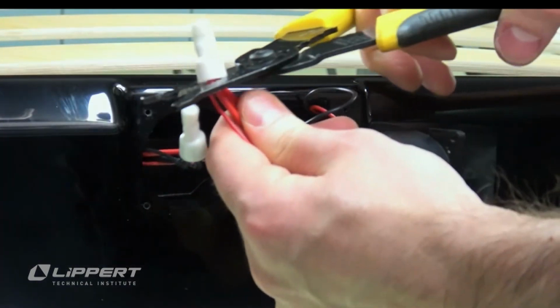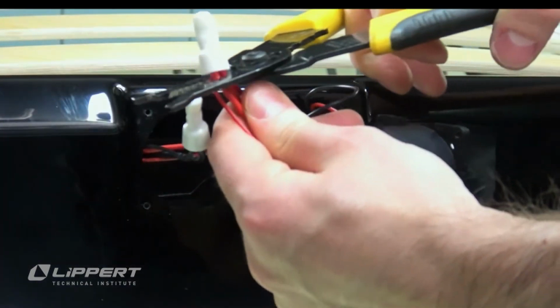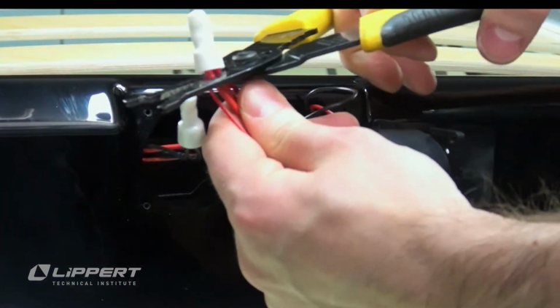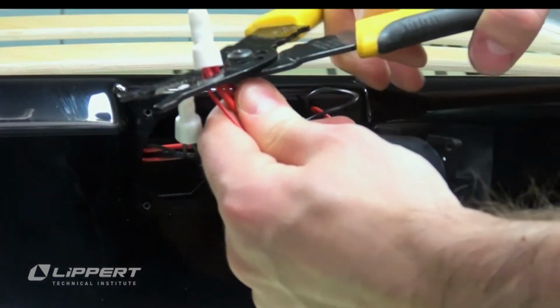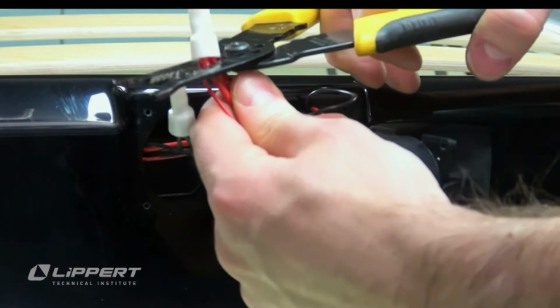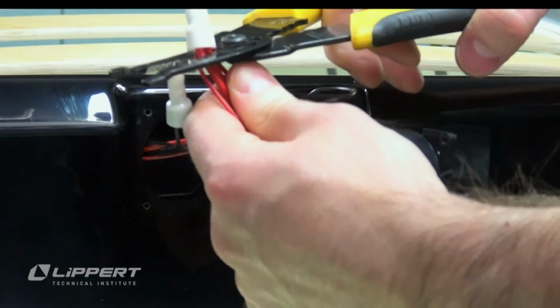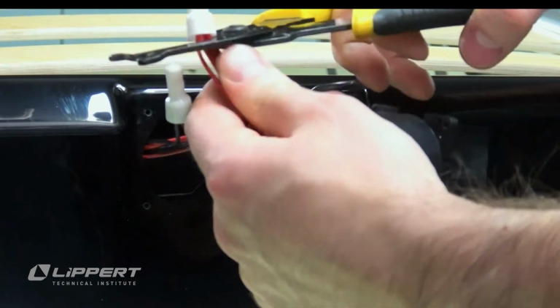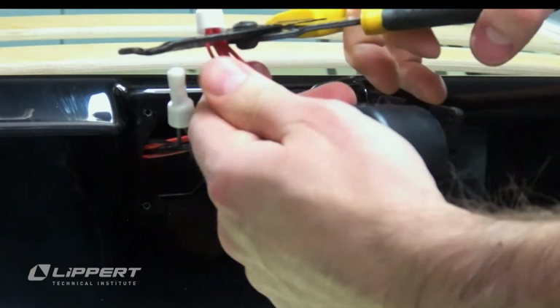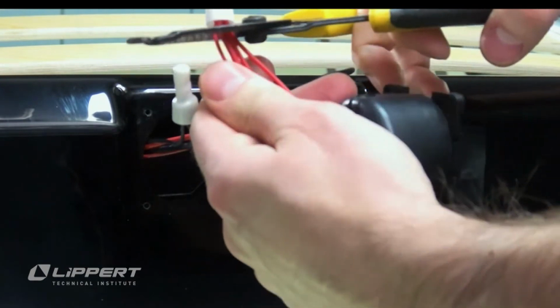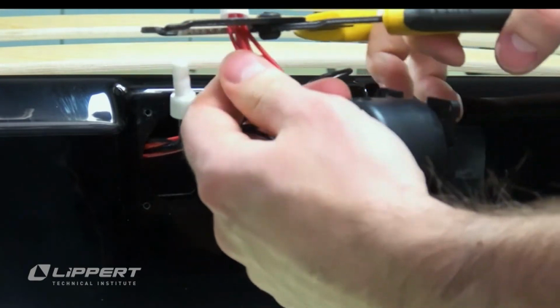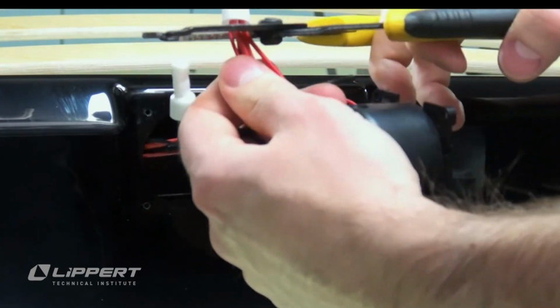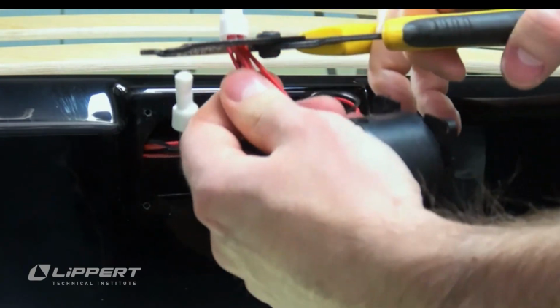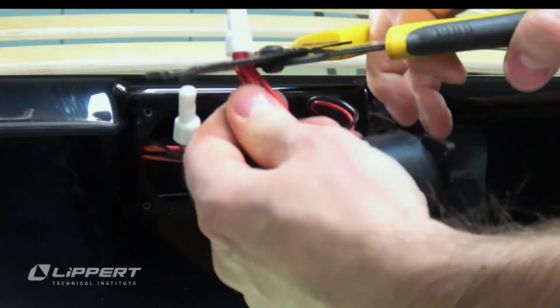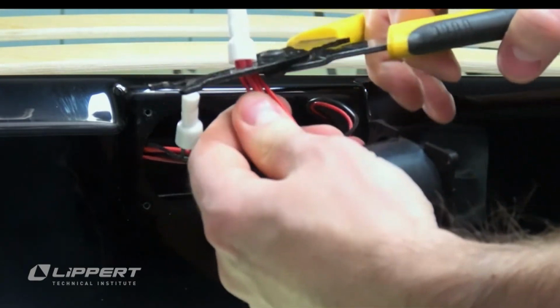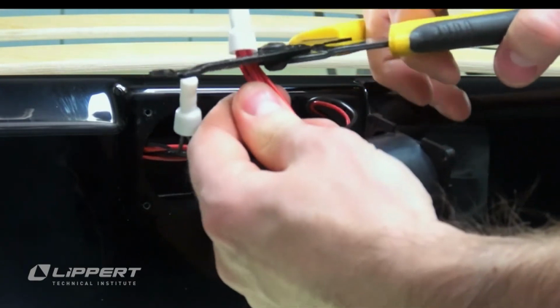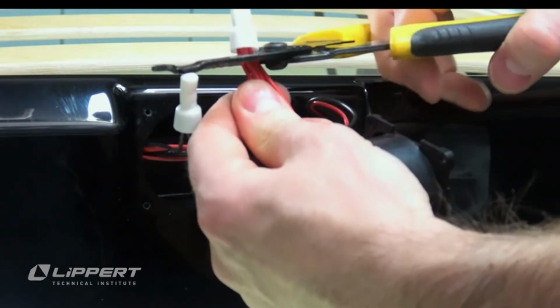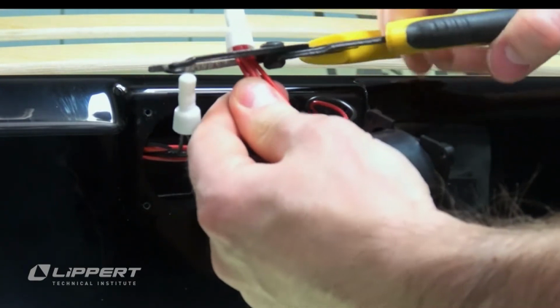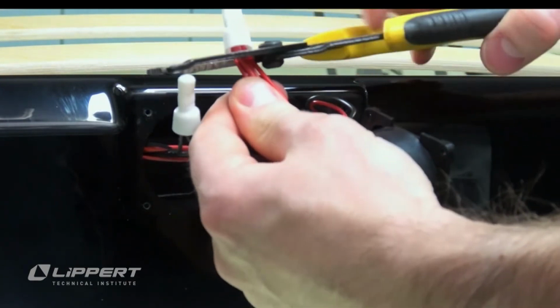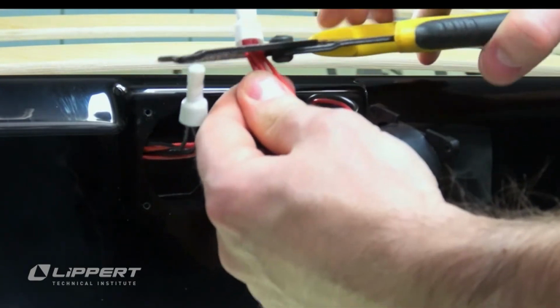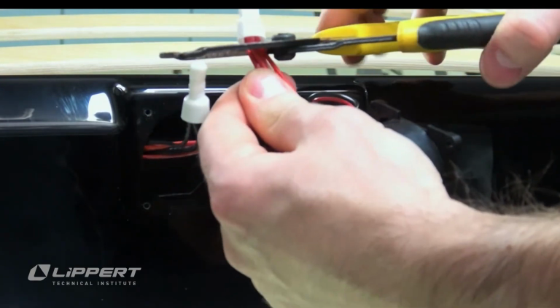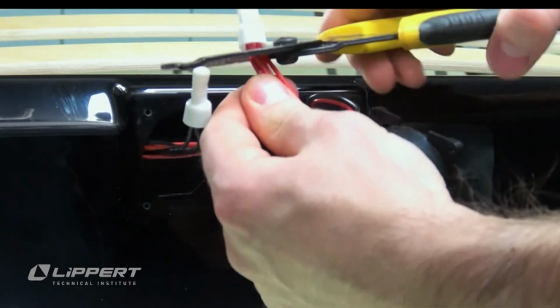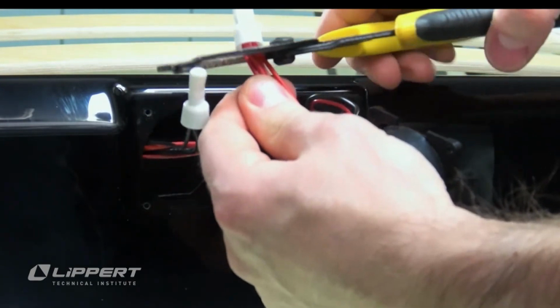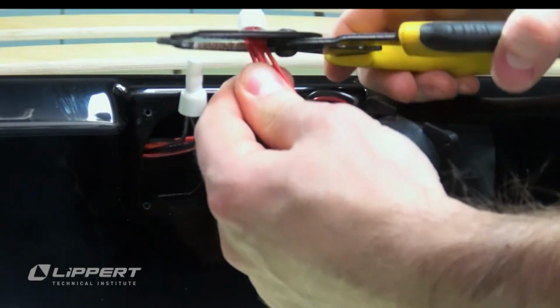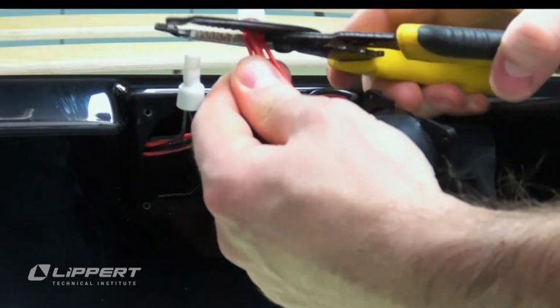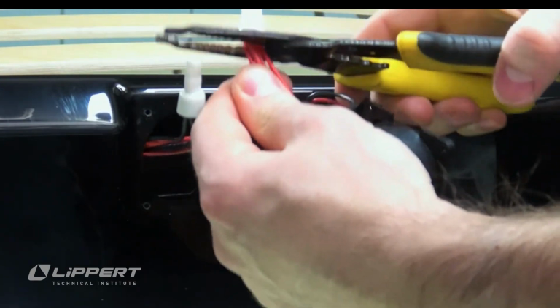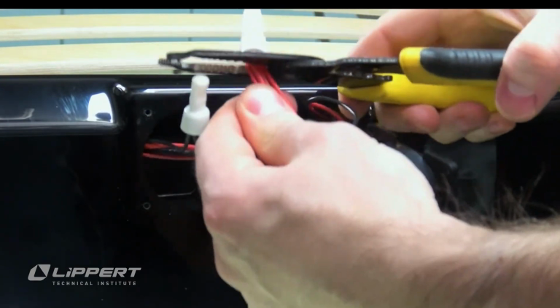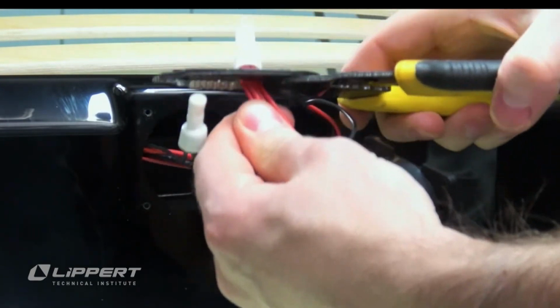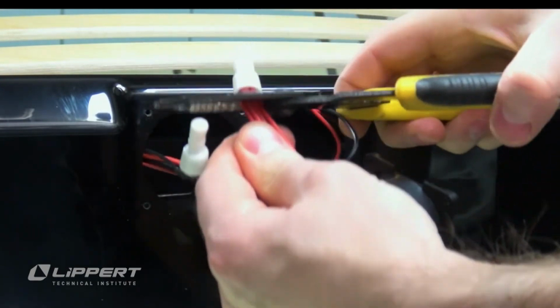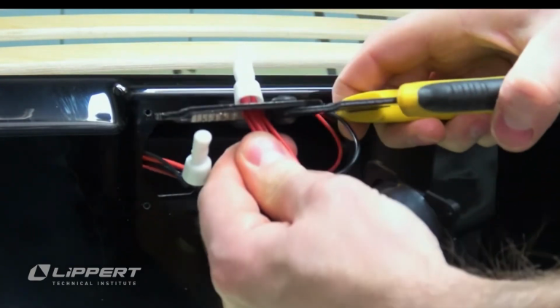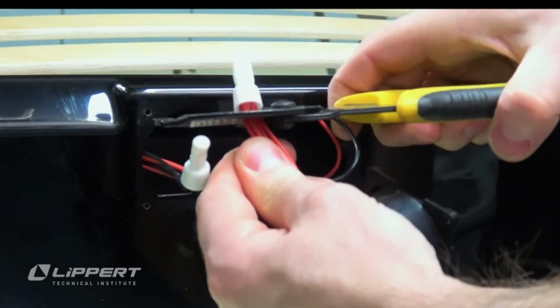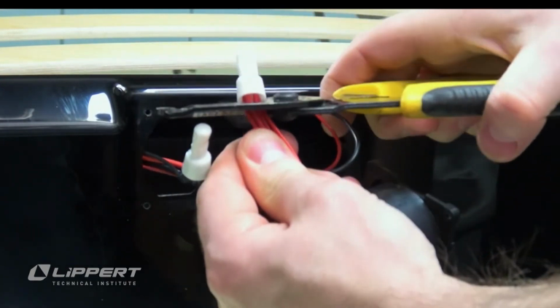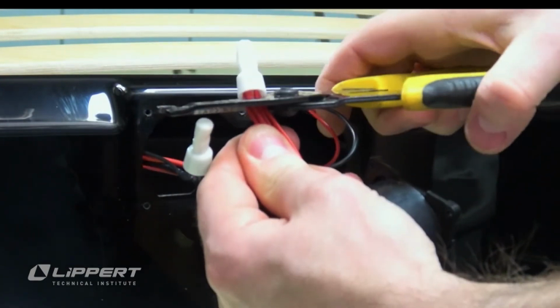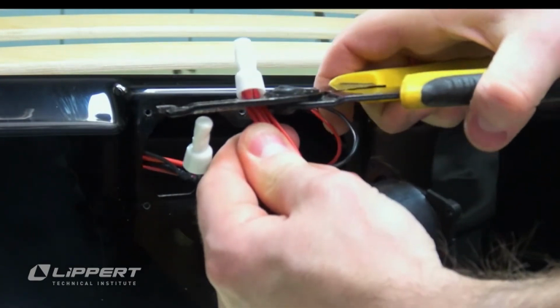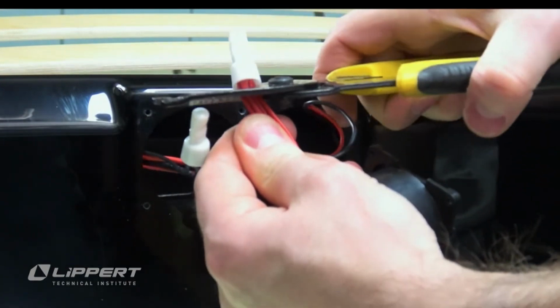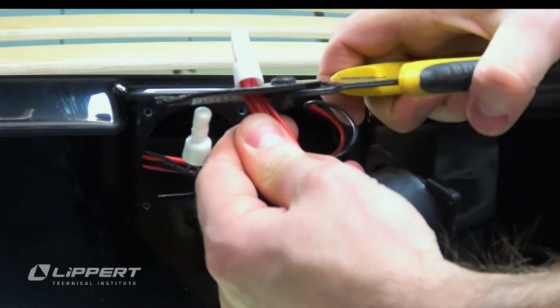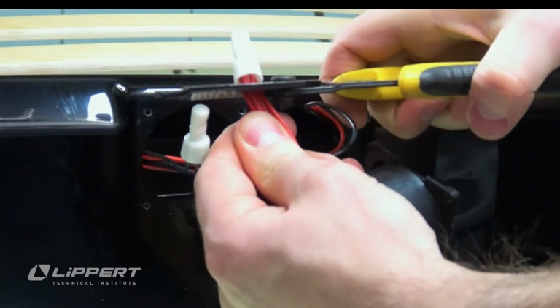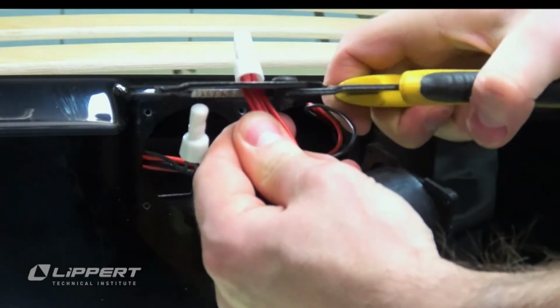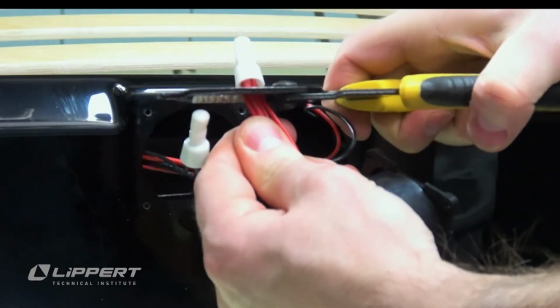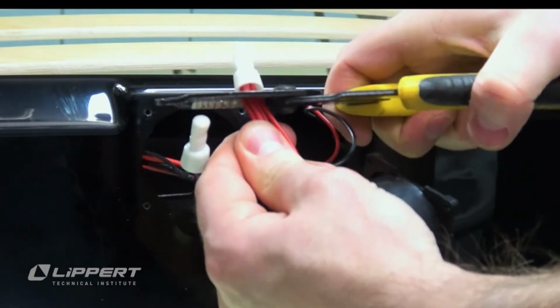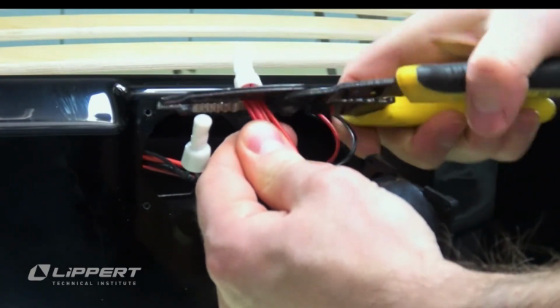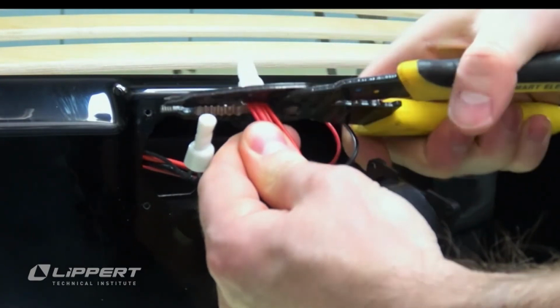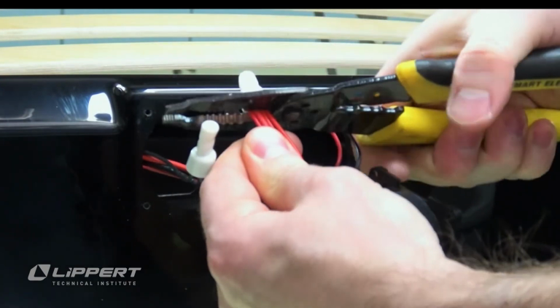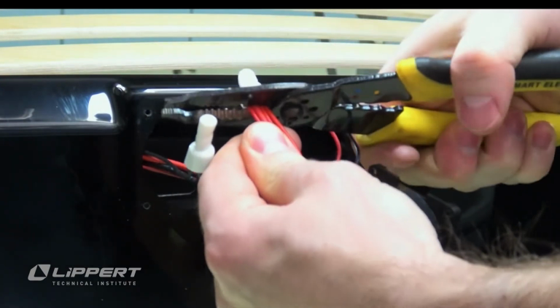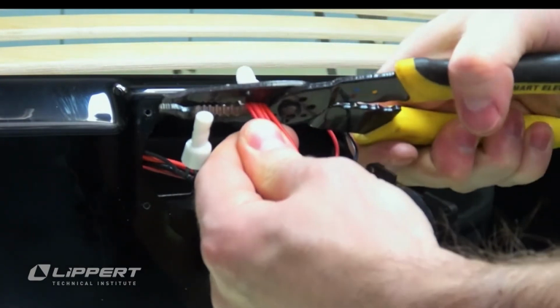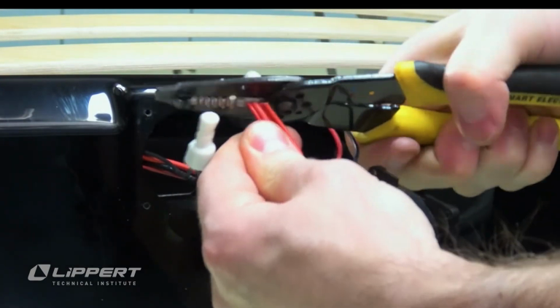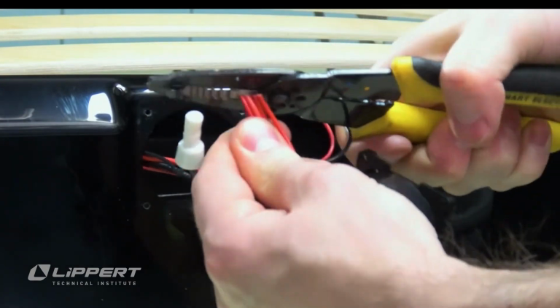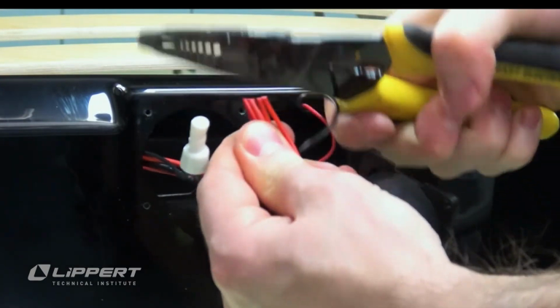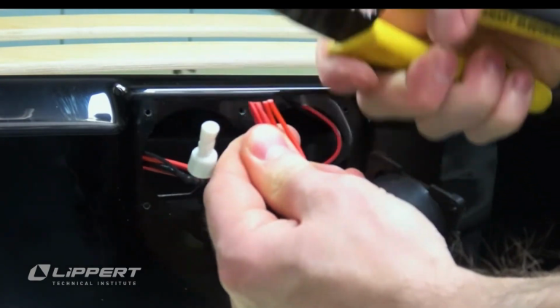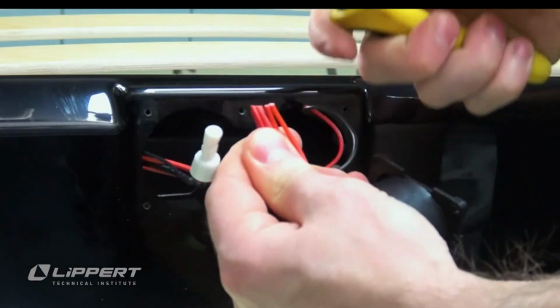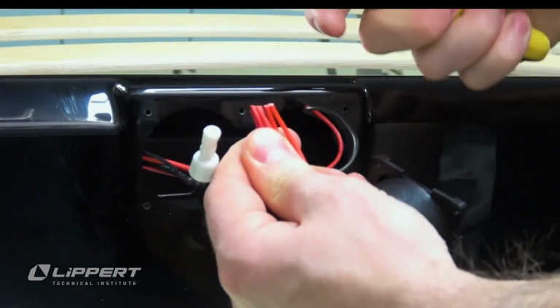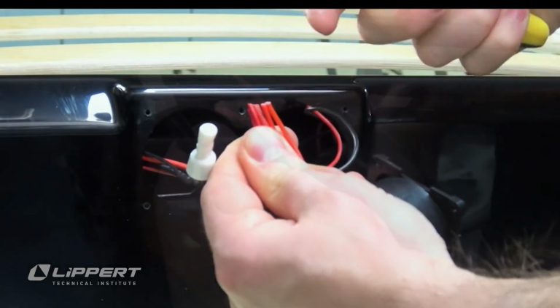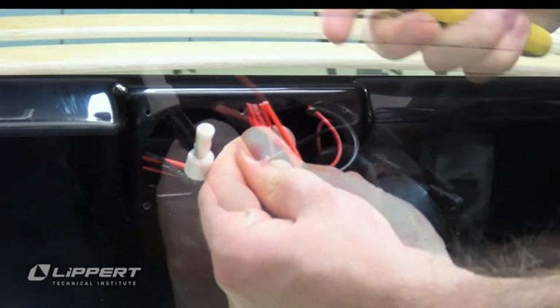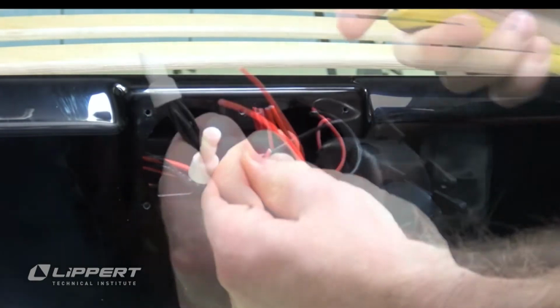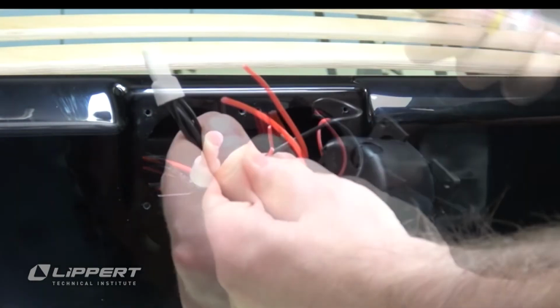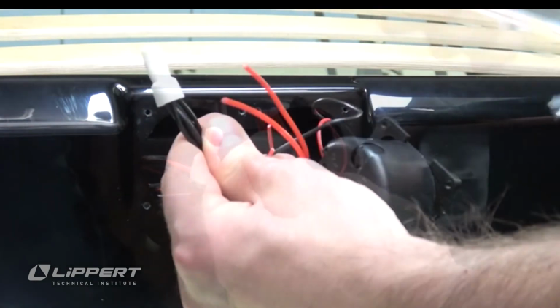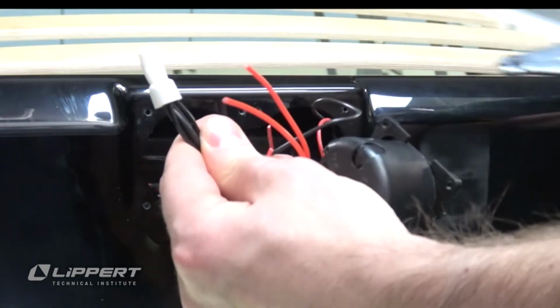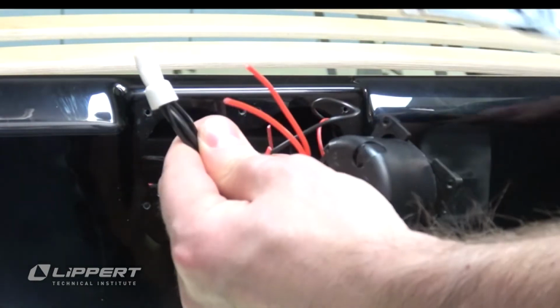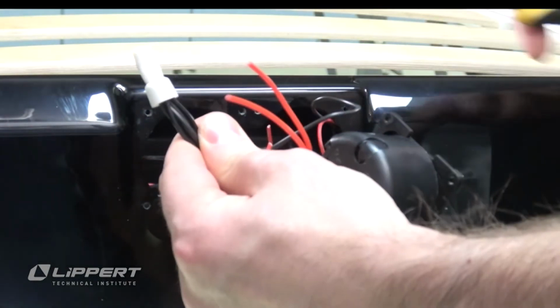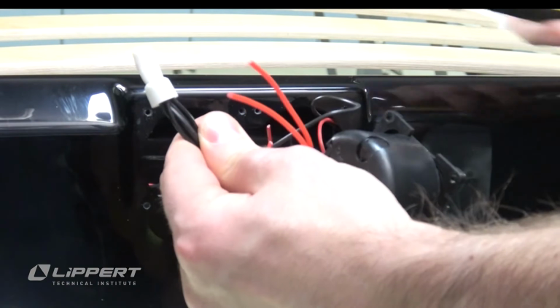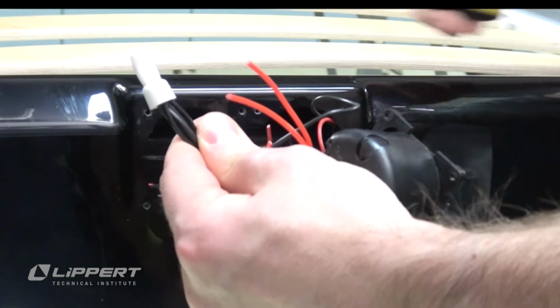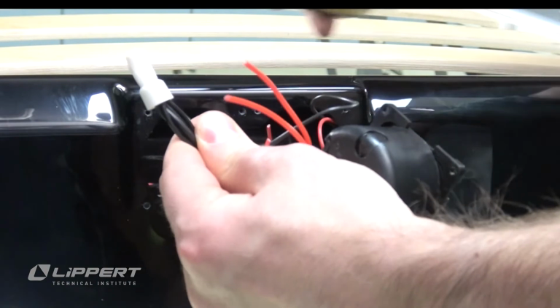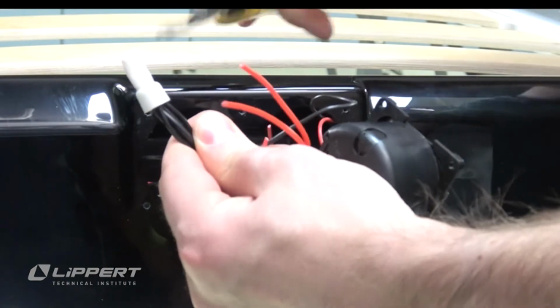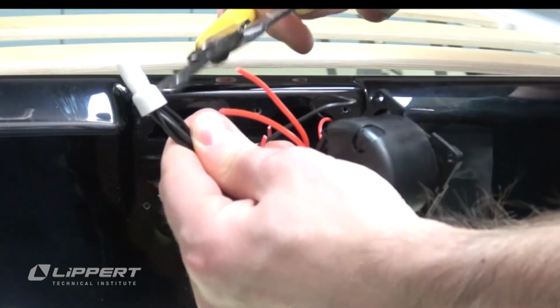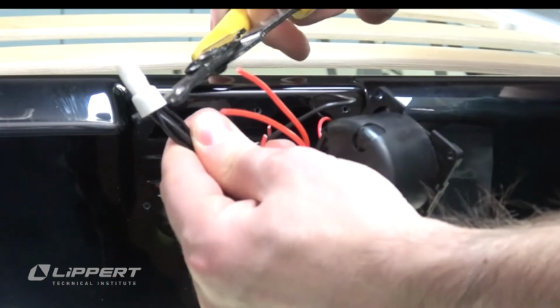If they're uncrimped, you can set them aside for reuse later. We will need to replace ours with new ones.